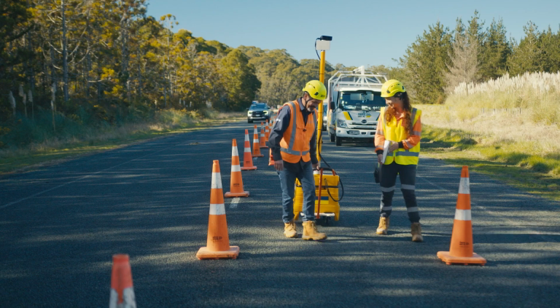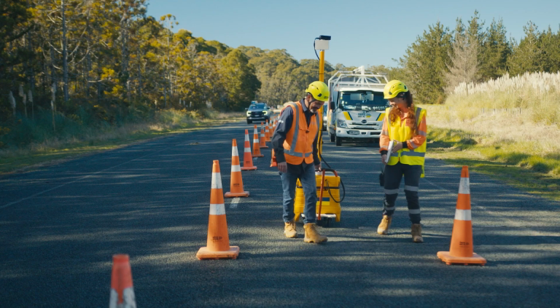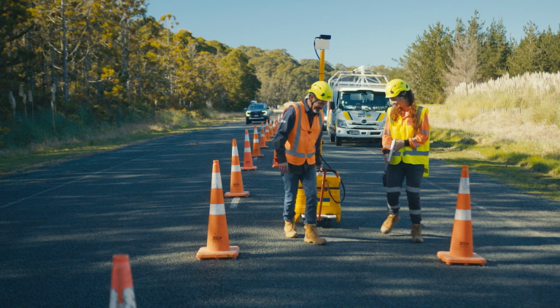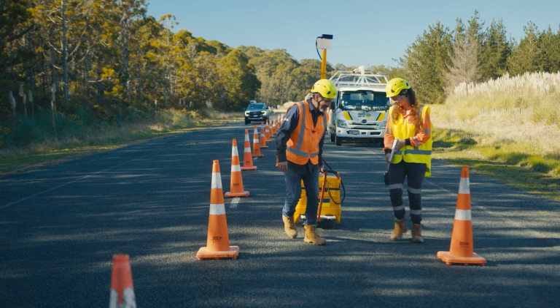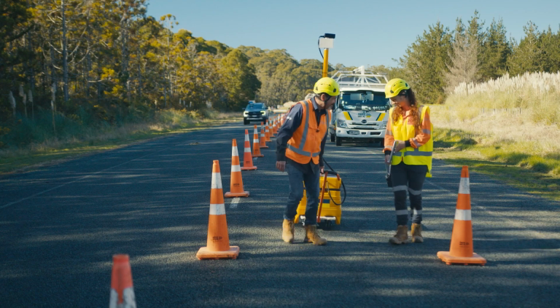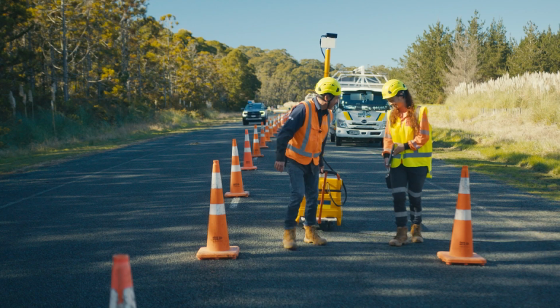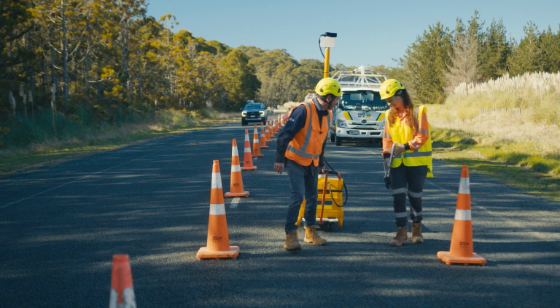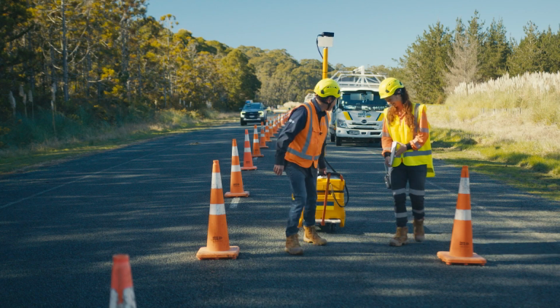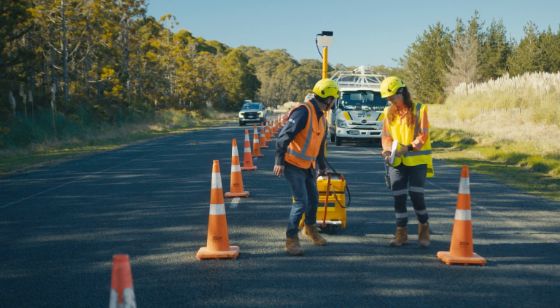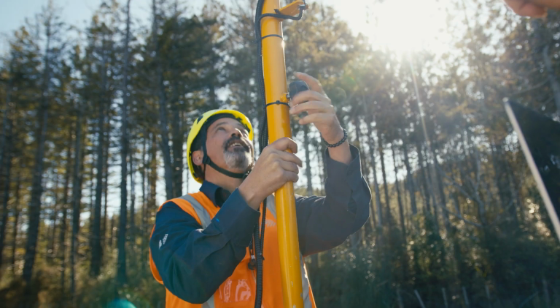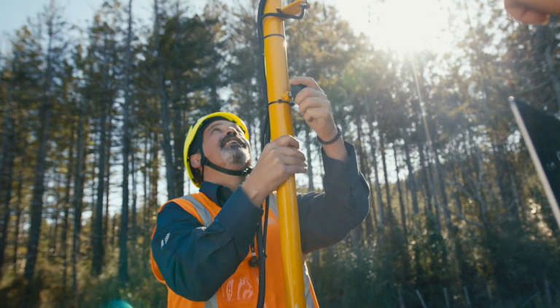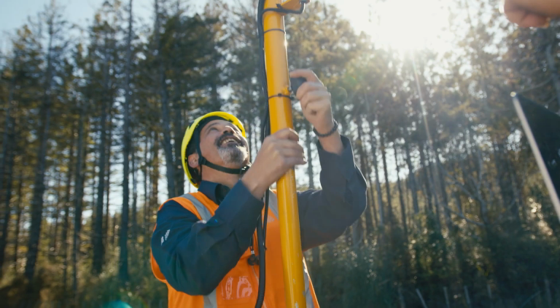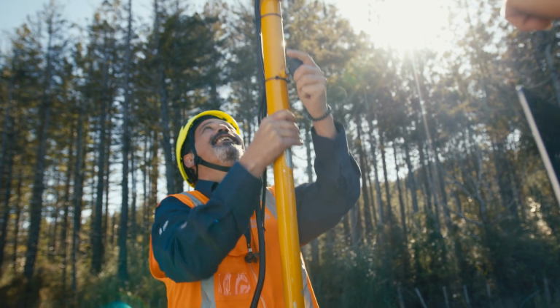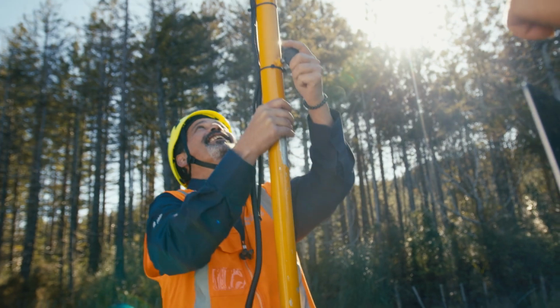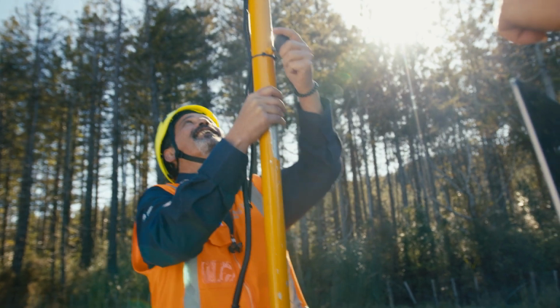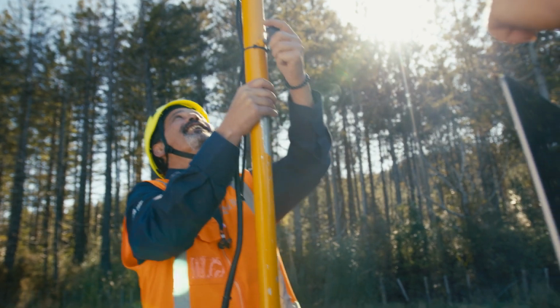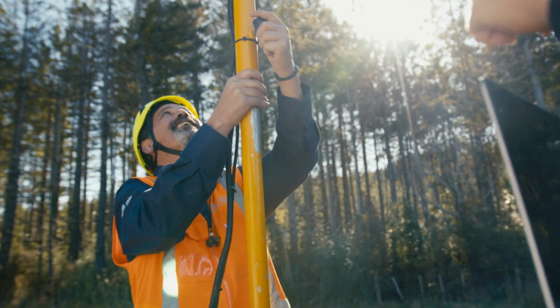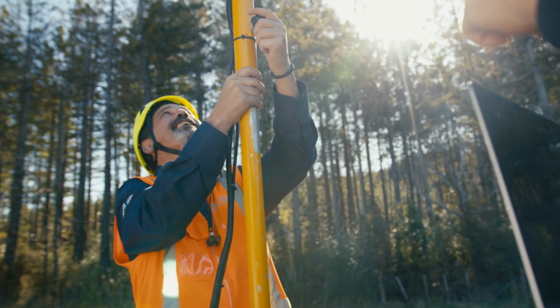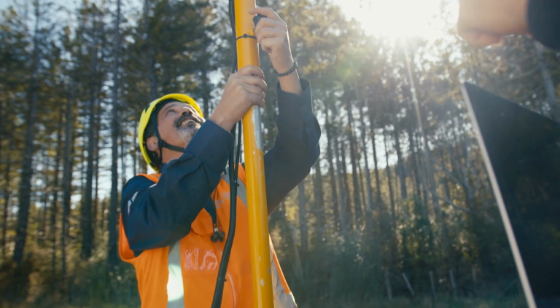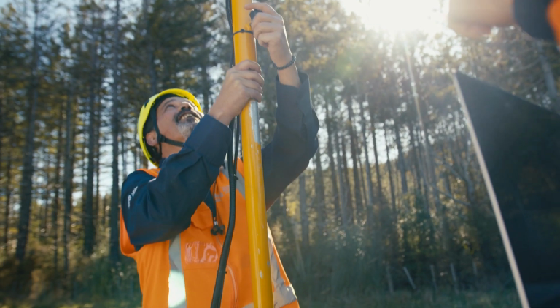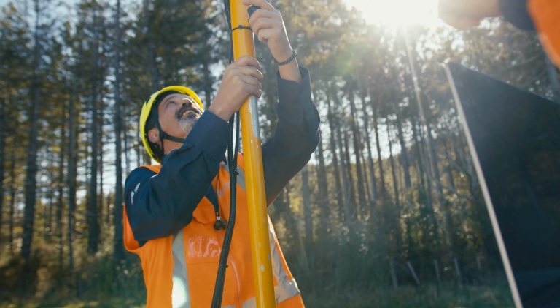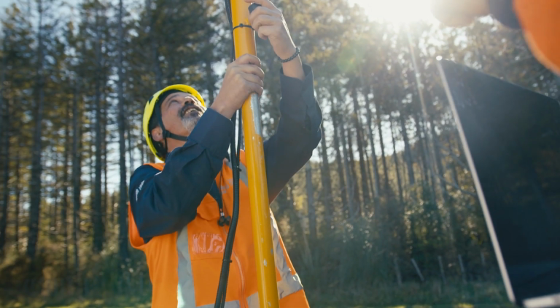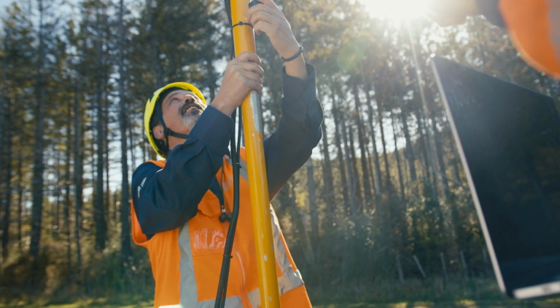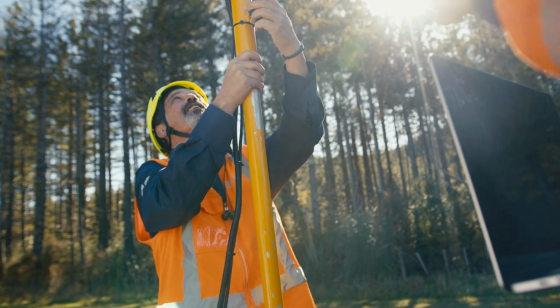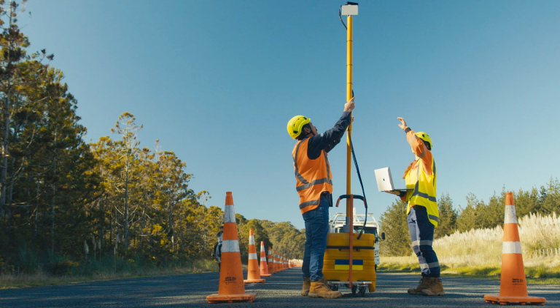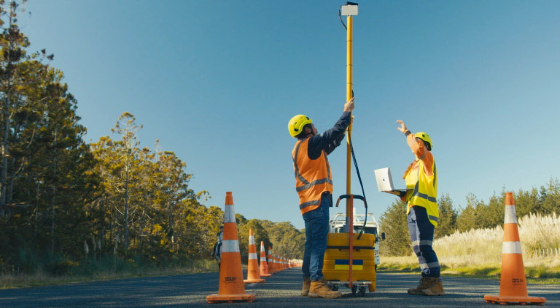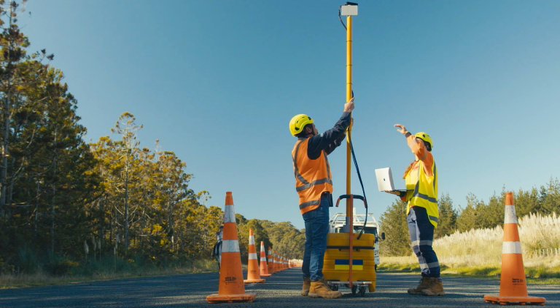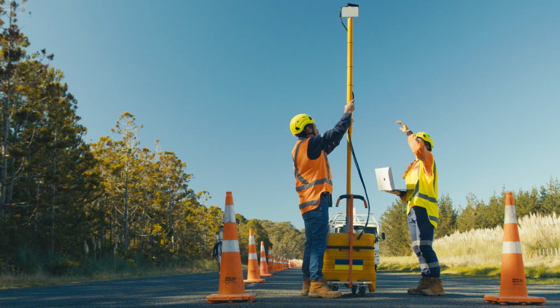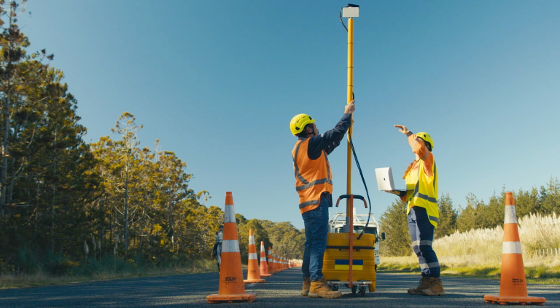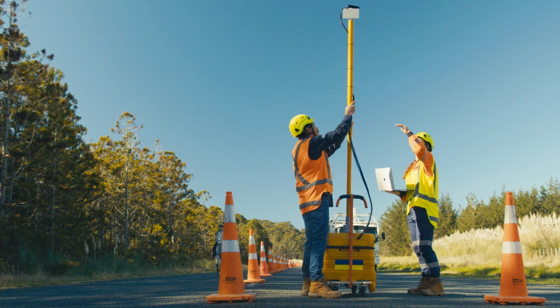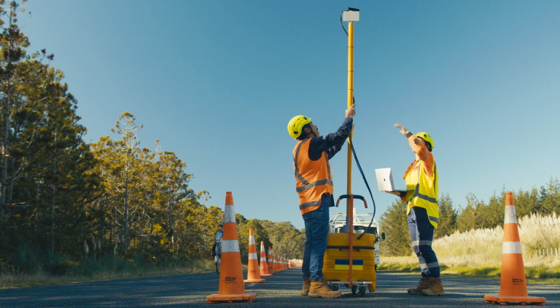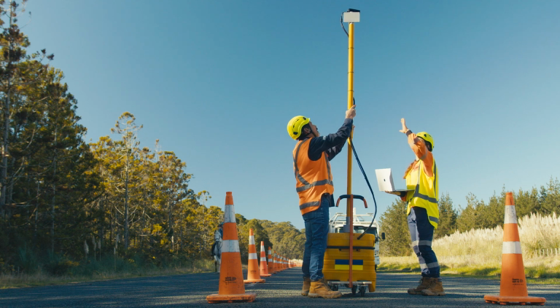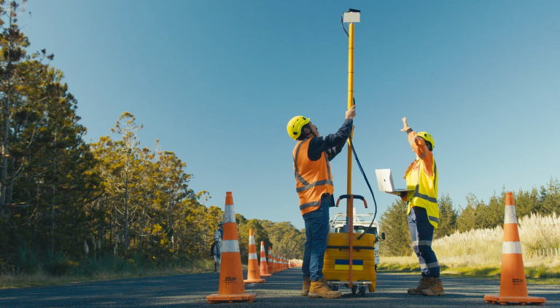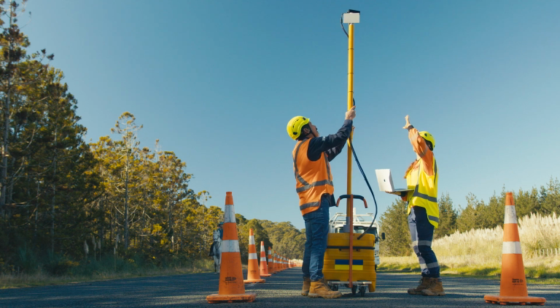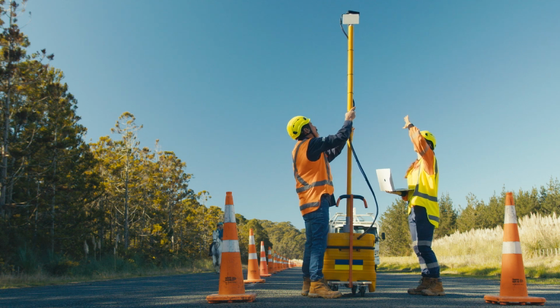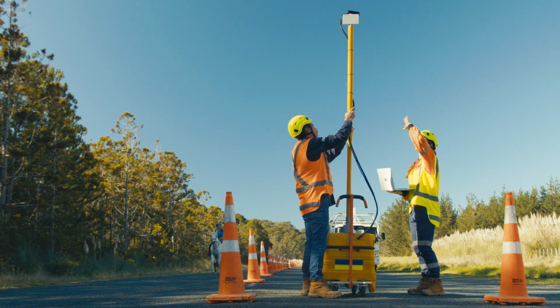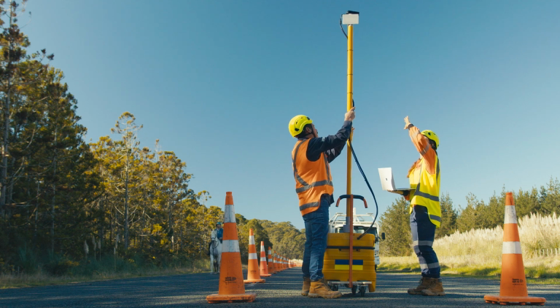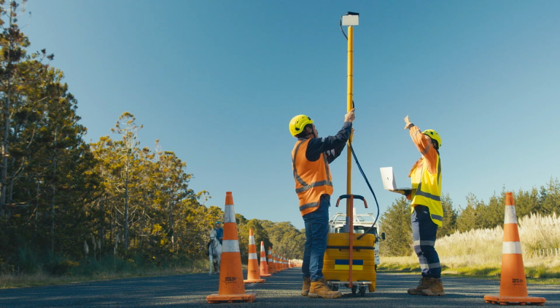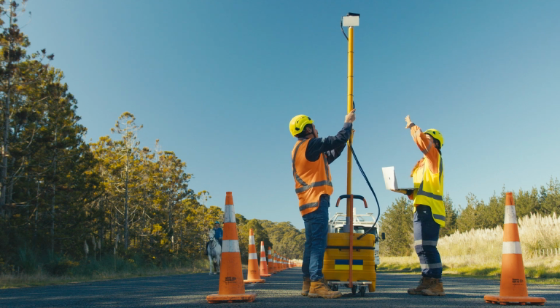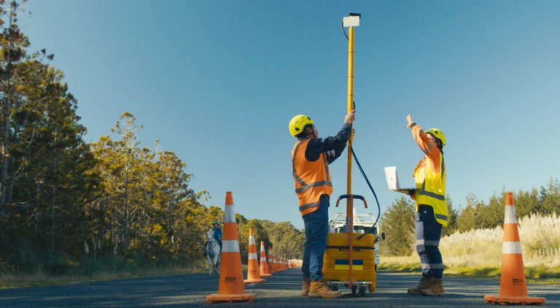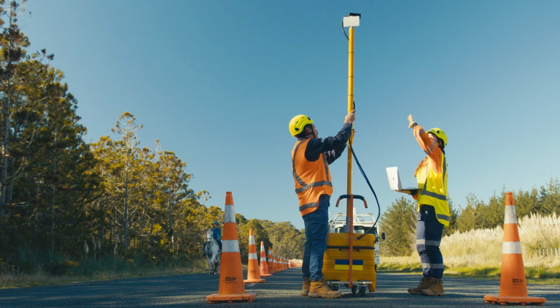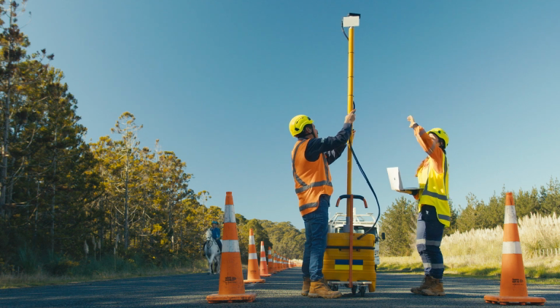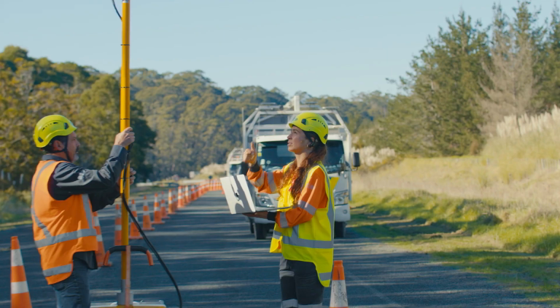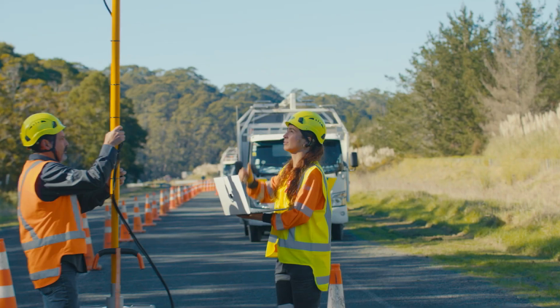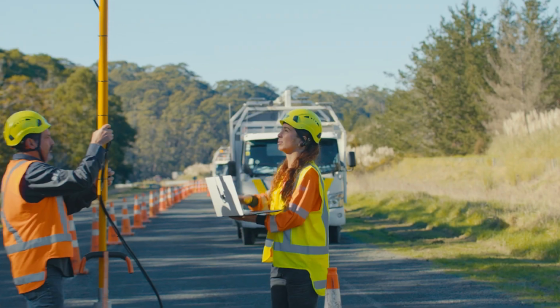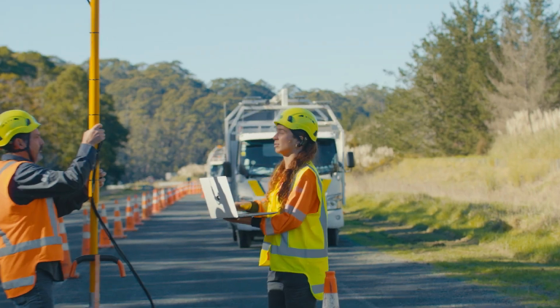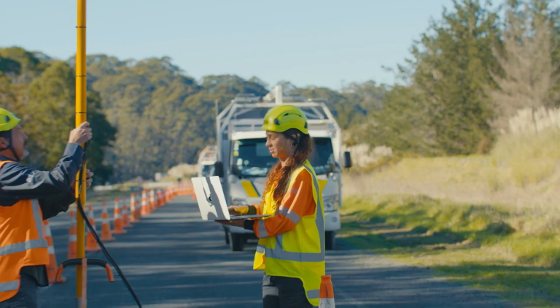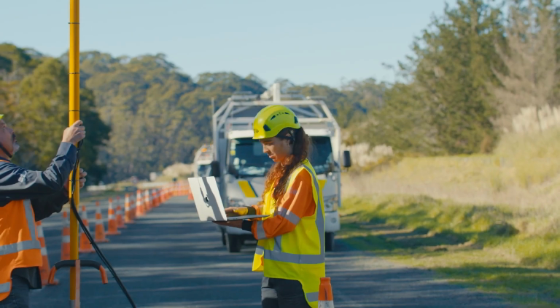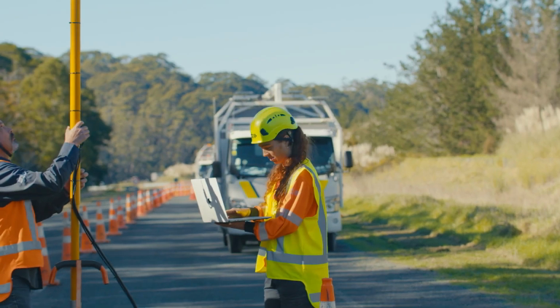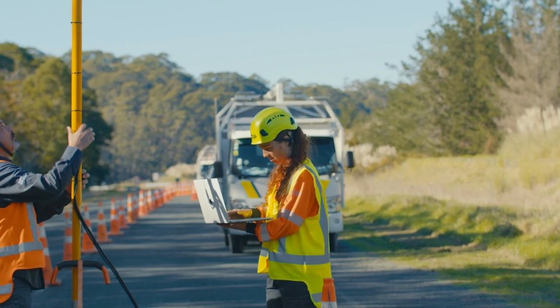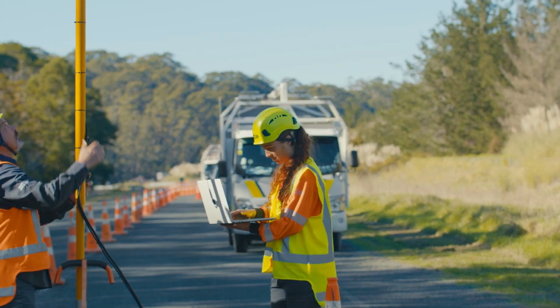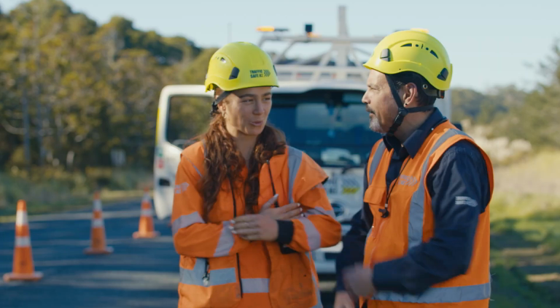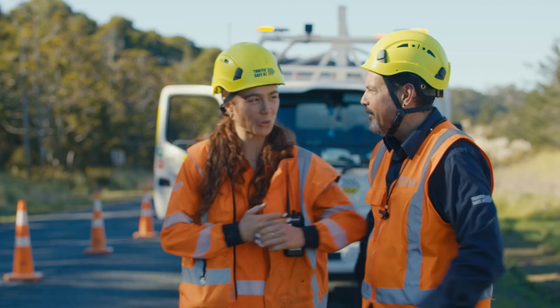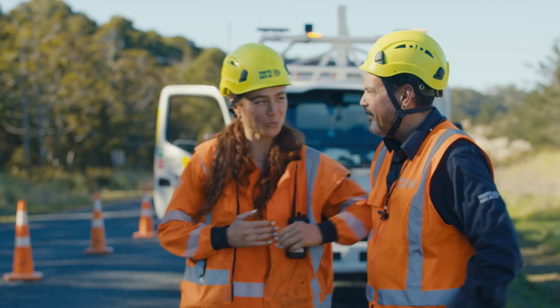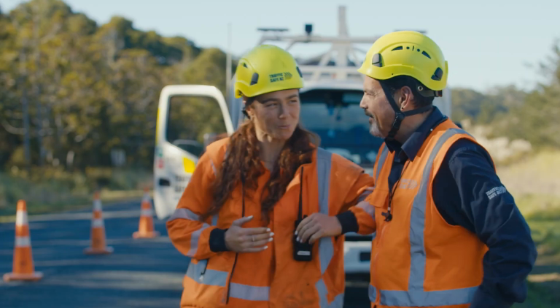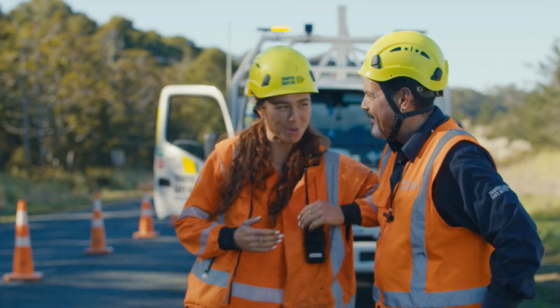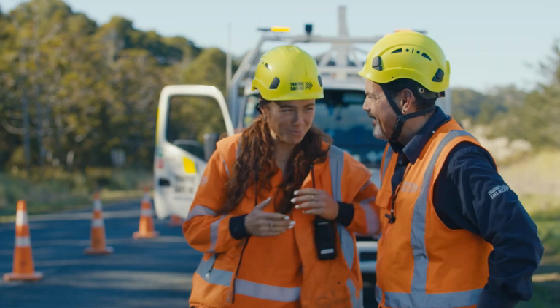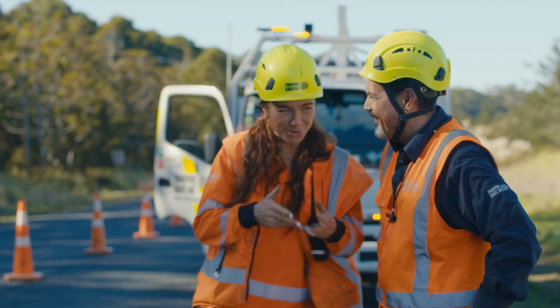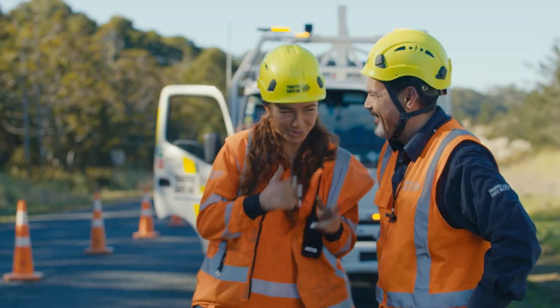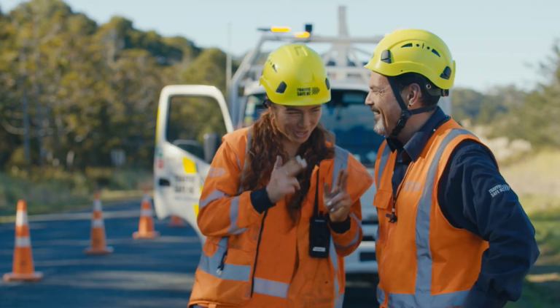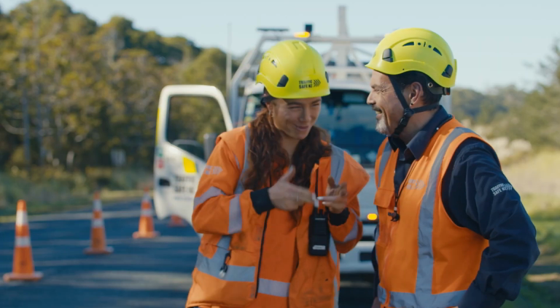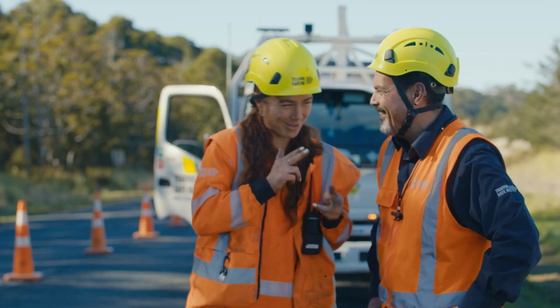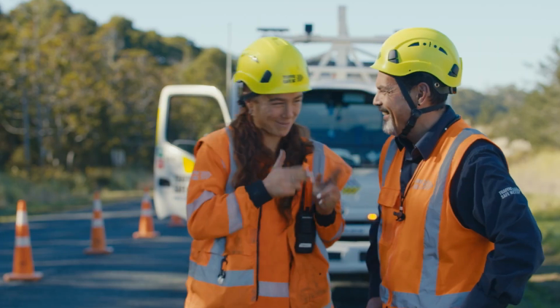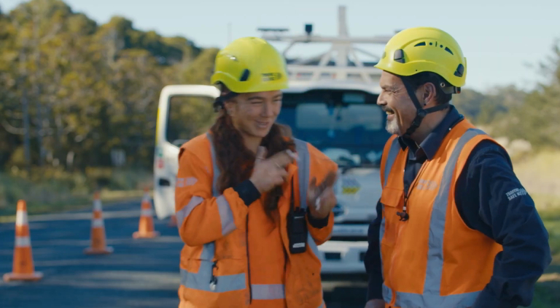We've got the Guardian looking after us. It uses LiDAR, which is like radar, but with lasers. Not the pew-pew type, eh man?